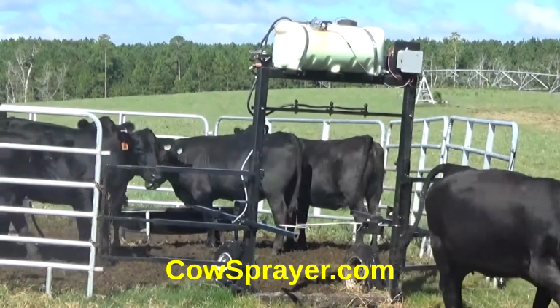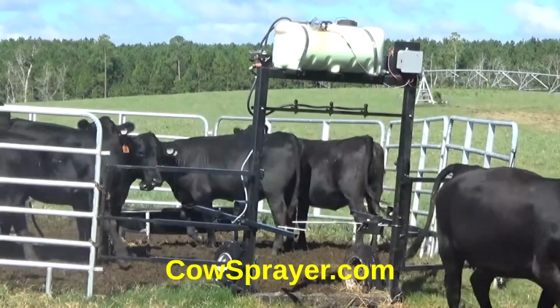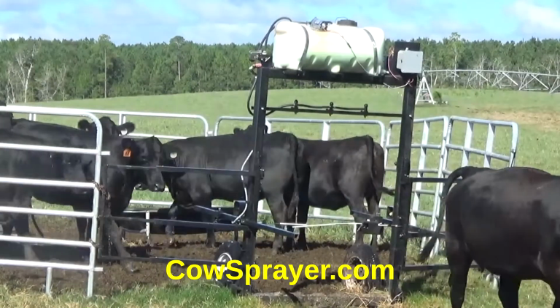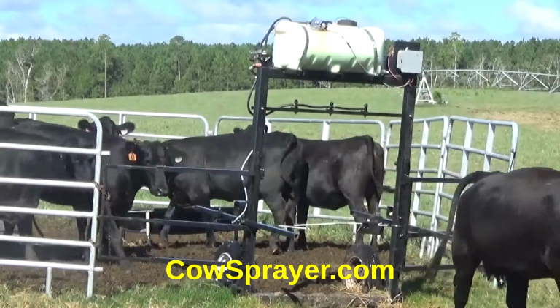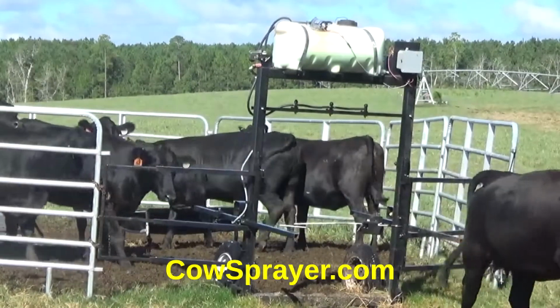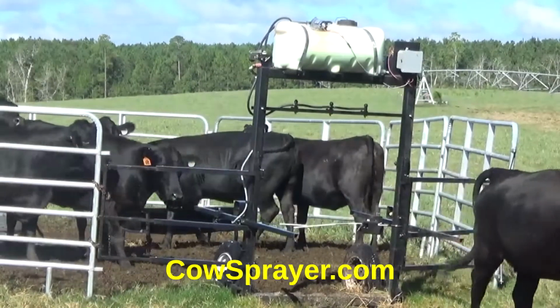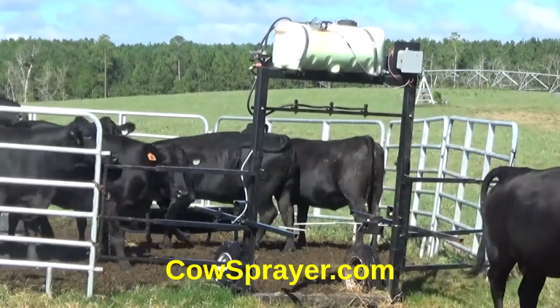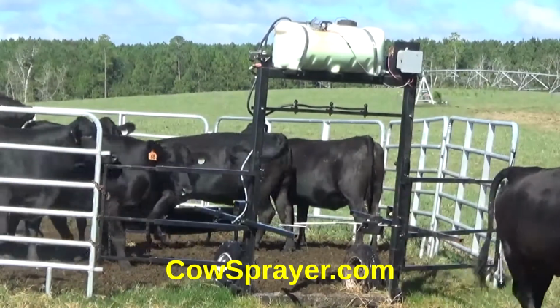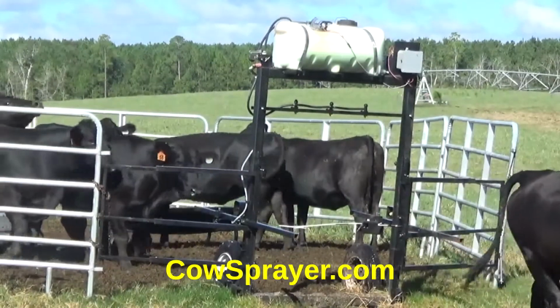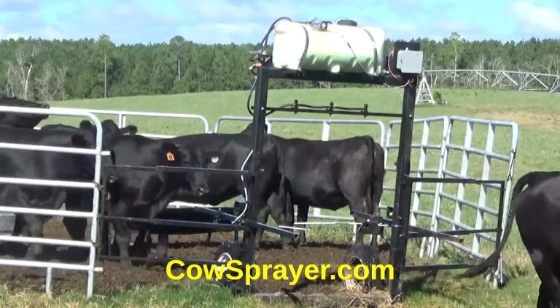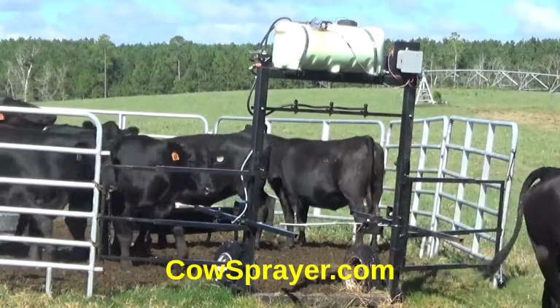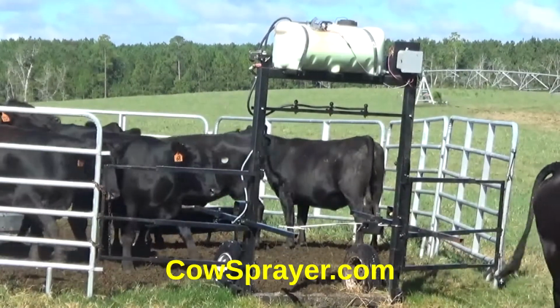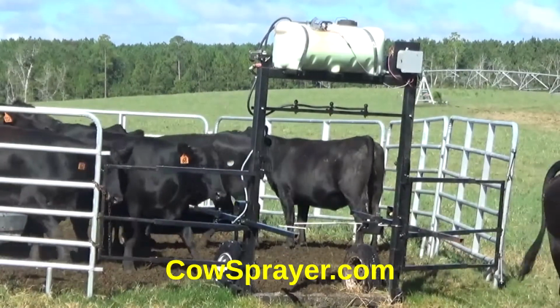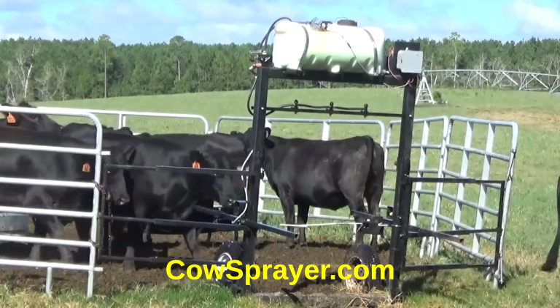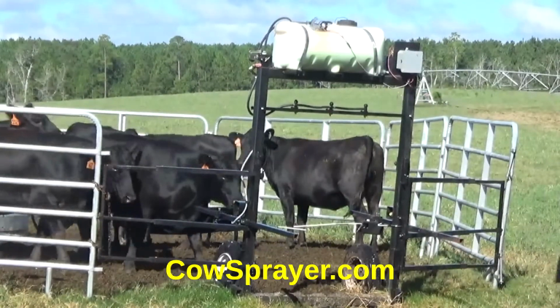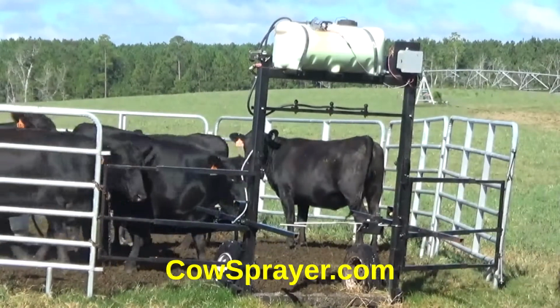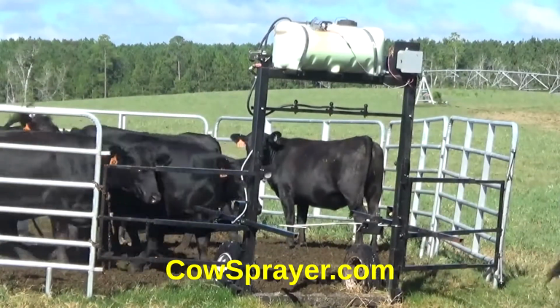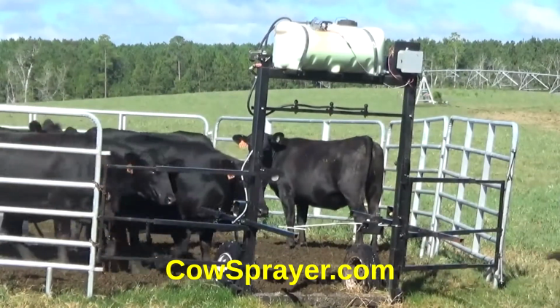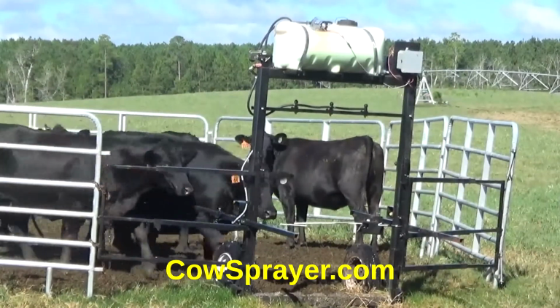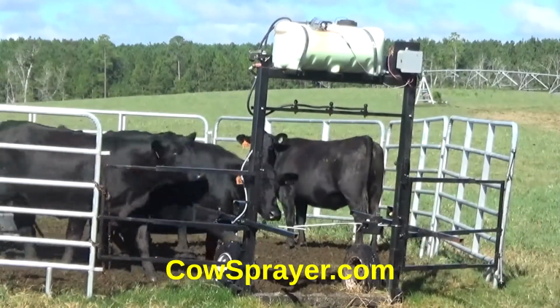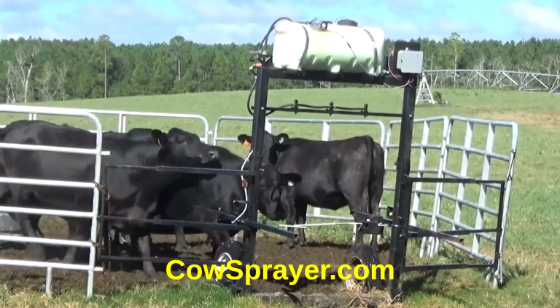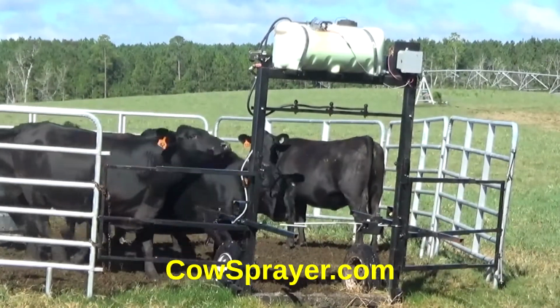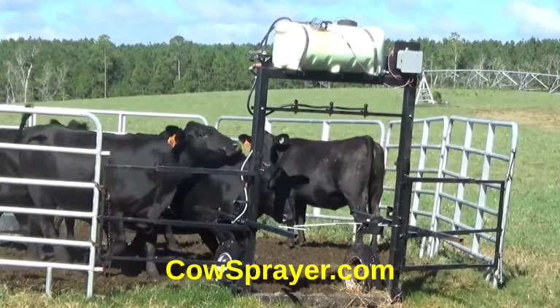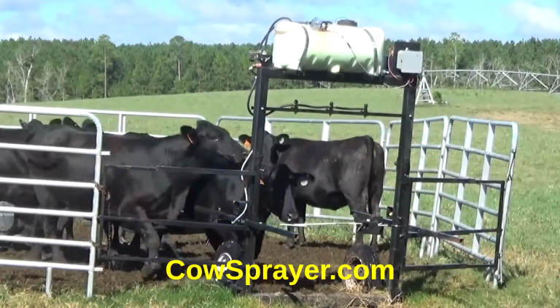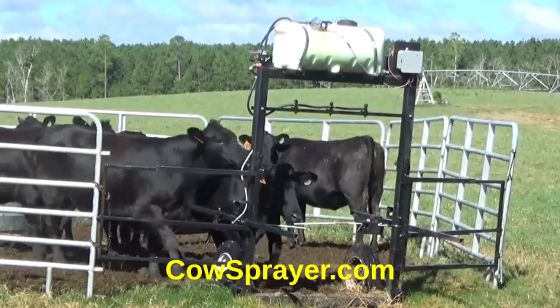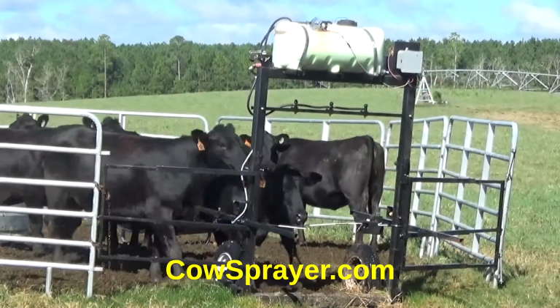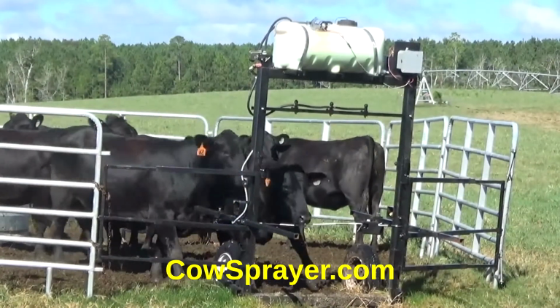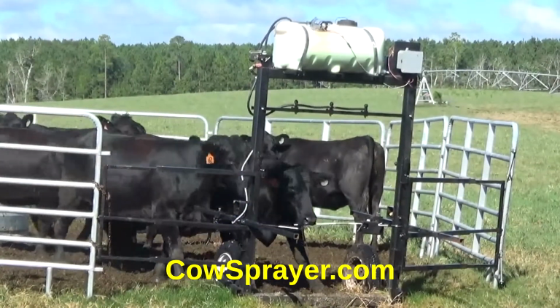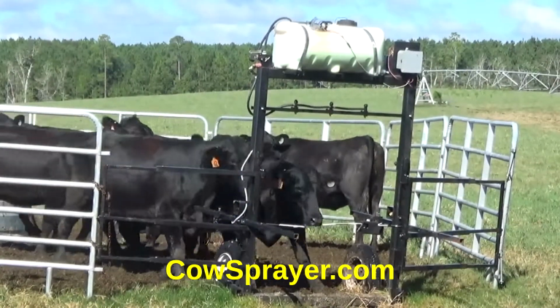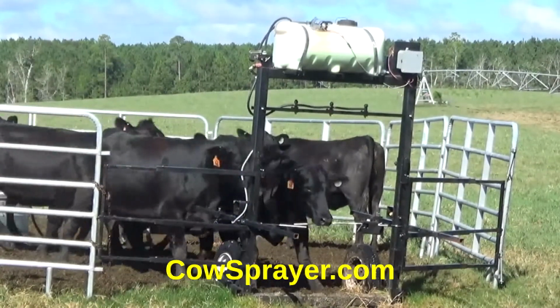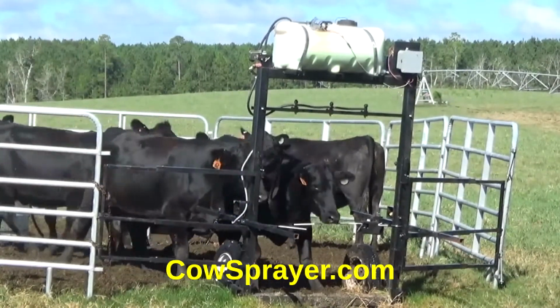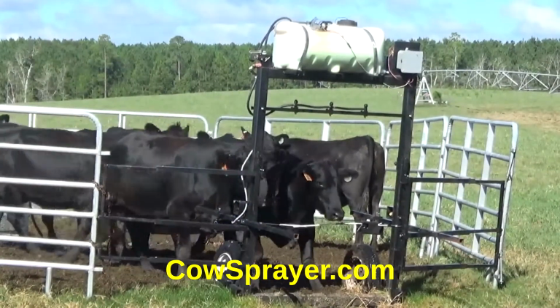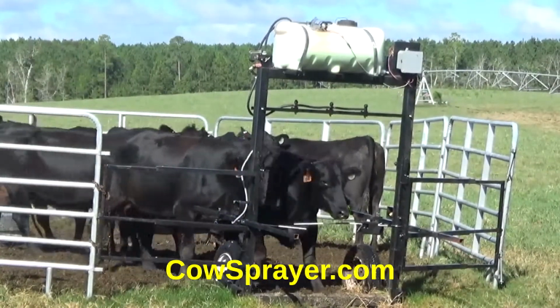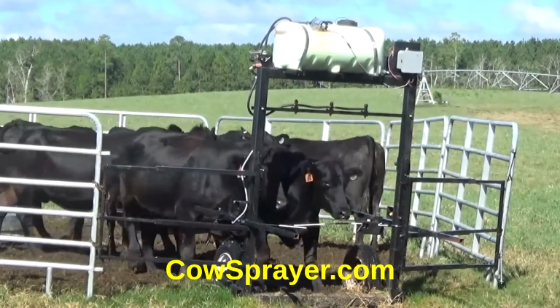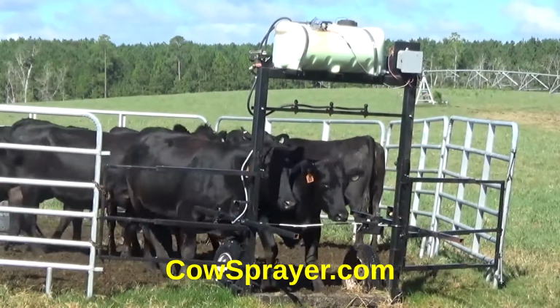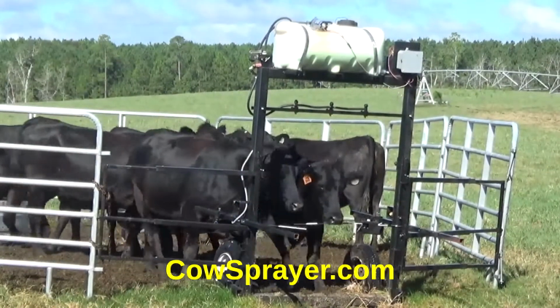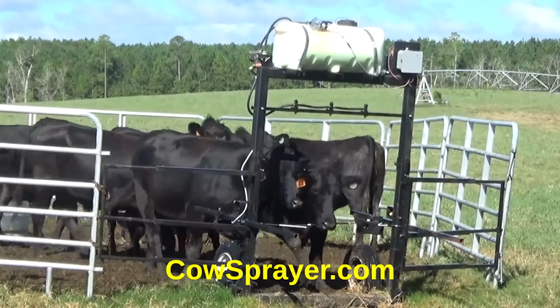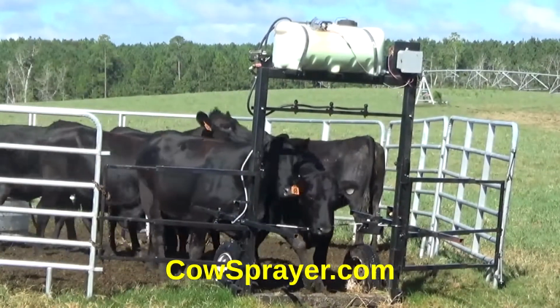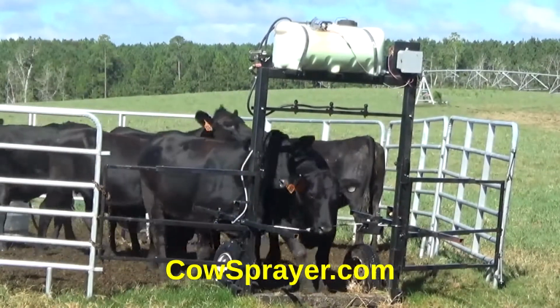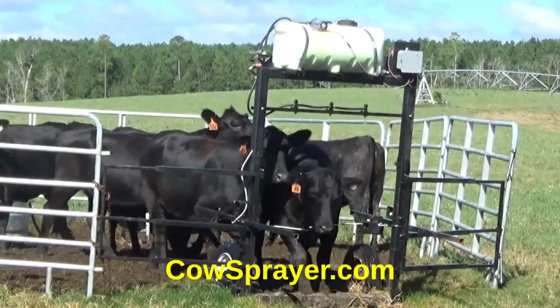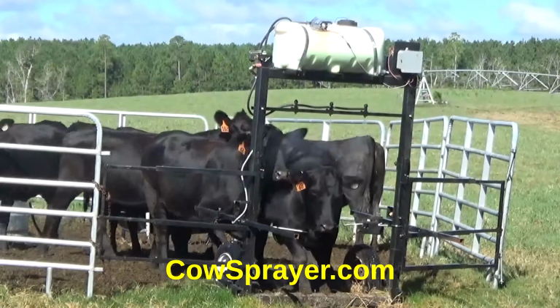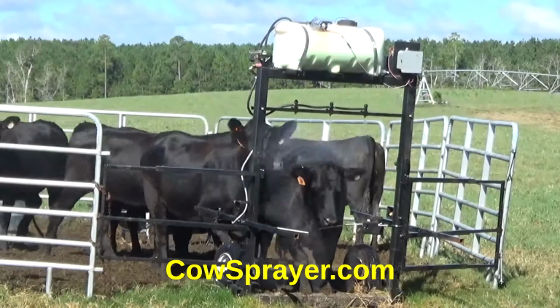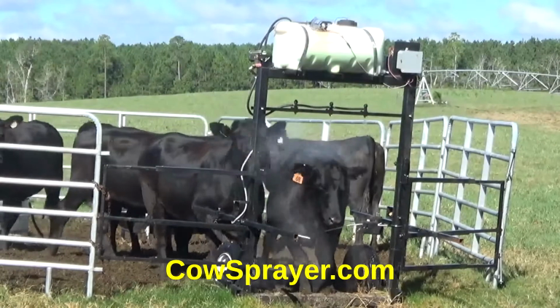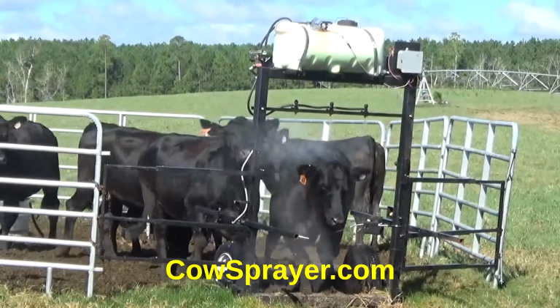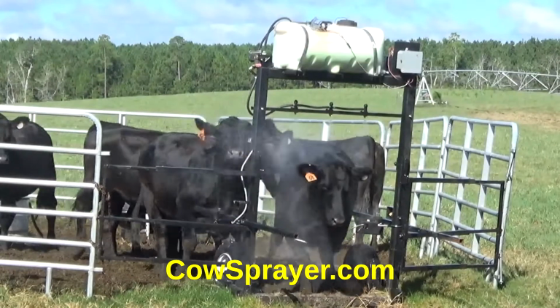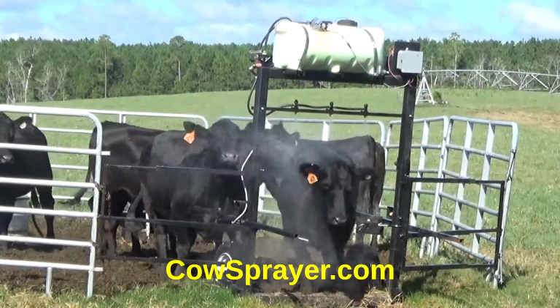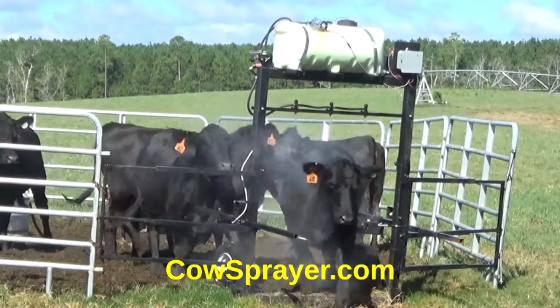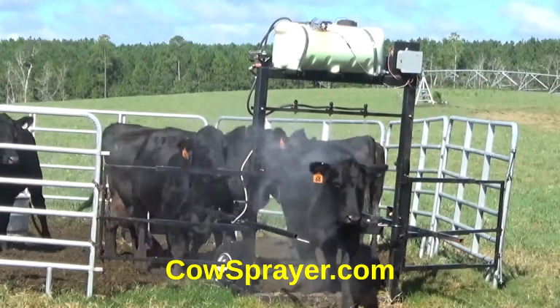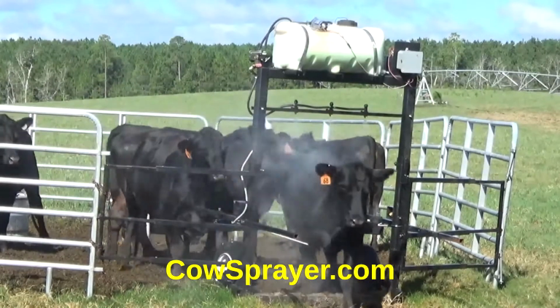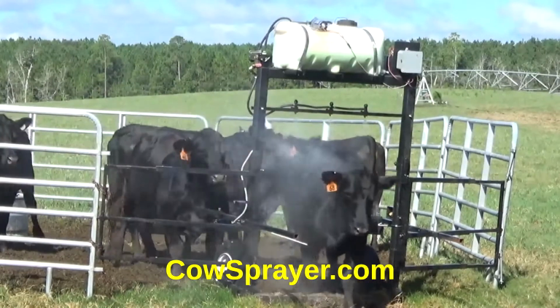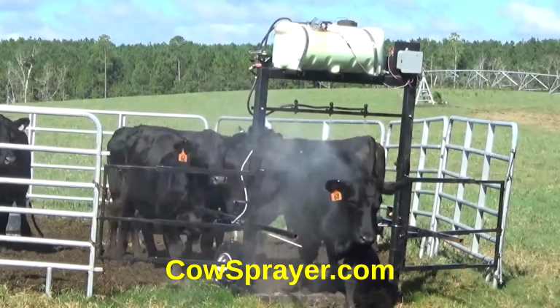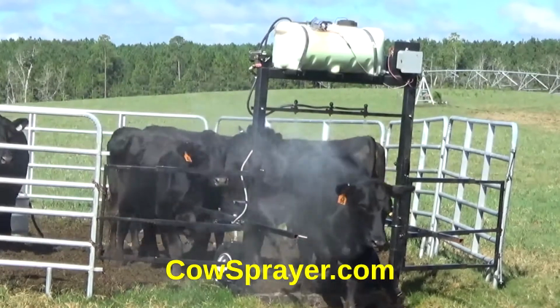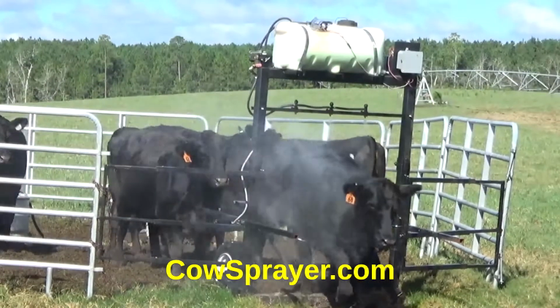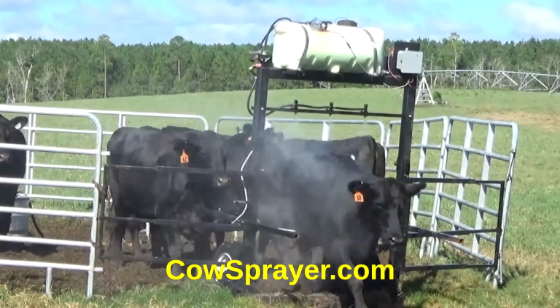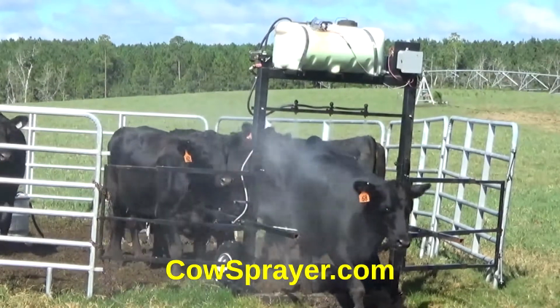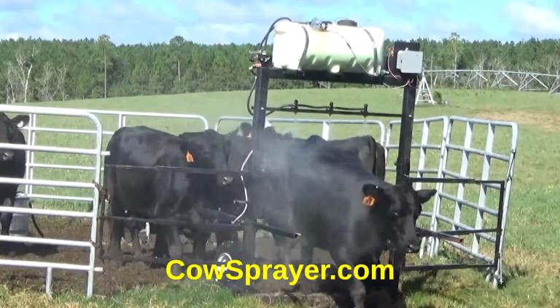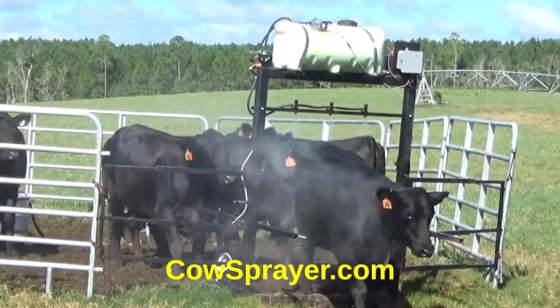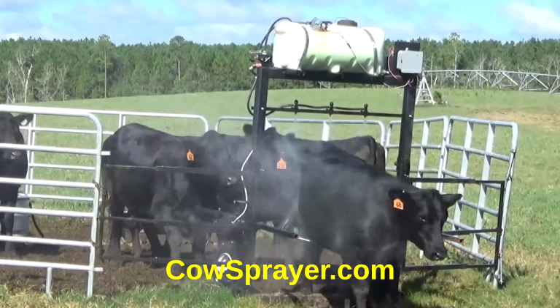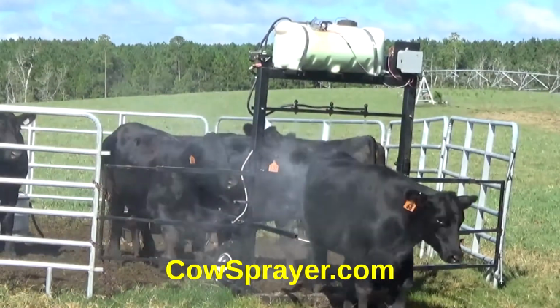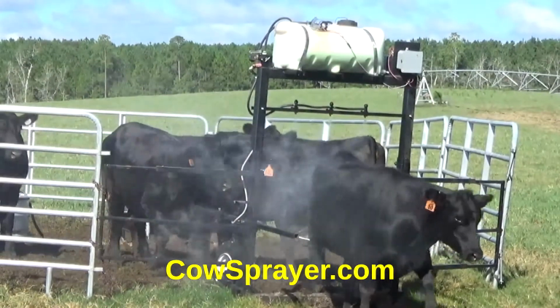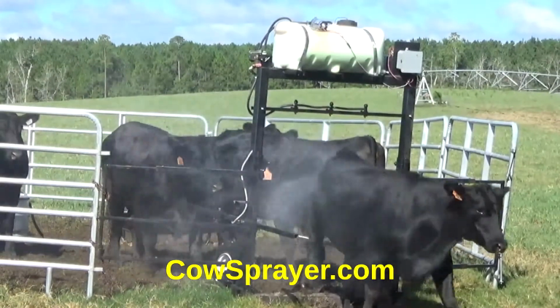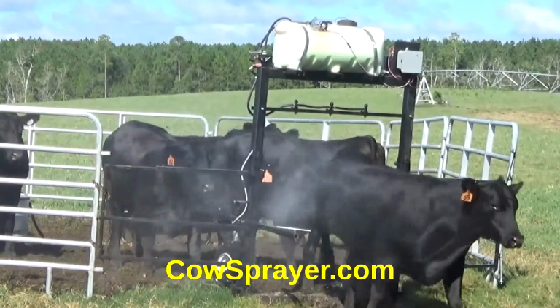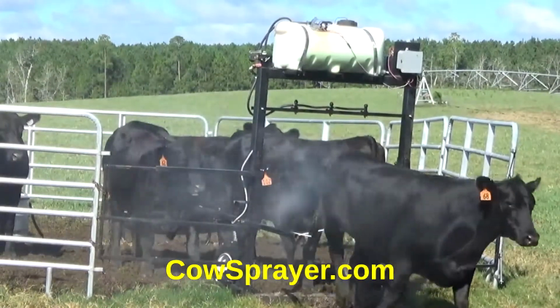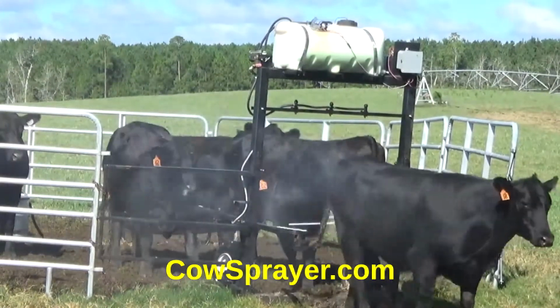Andrew Moss at the University of Kentucky states that face flies are one of the most difficult pasture pests to control.